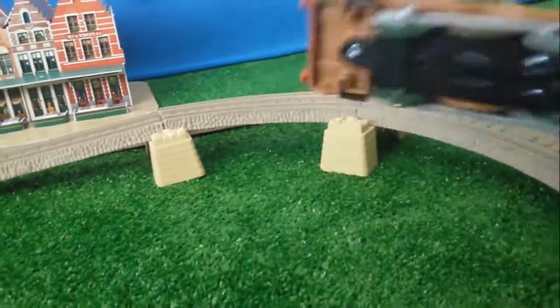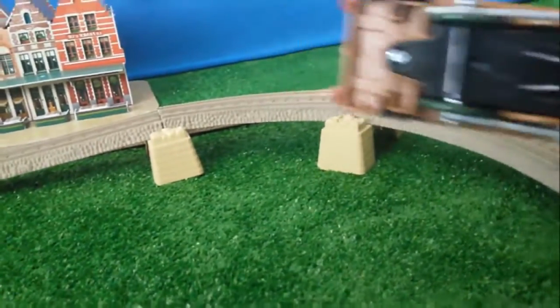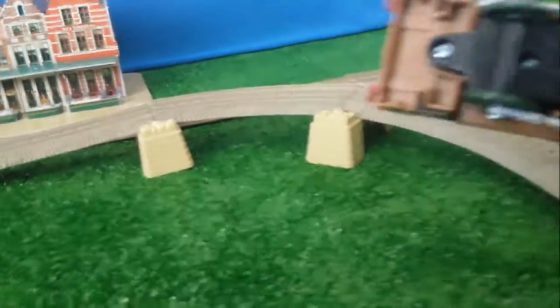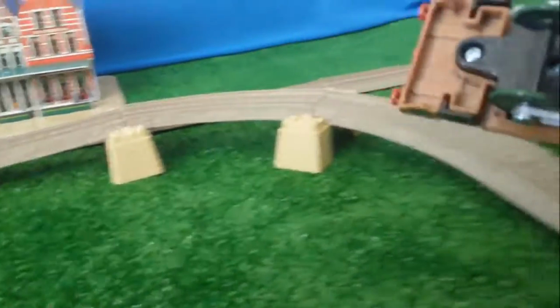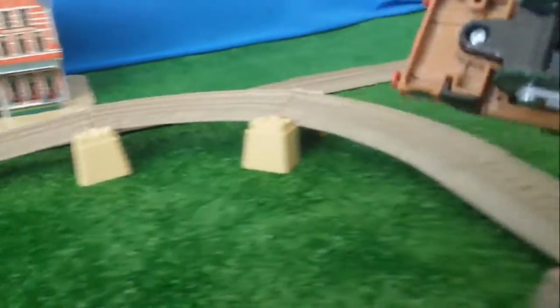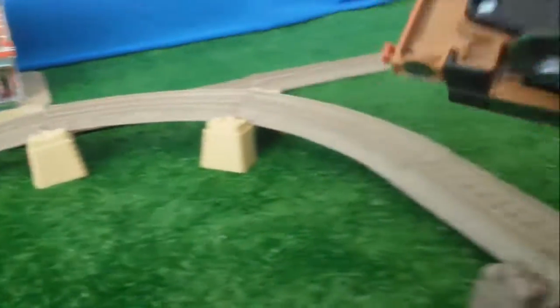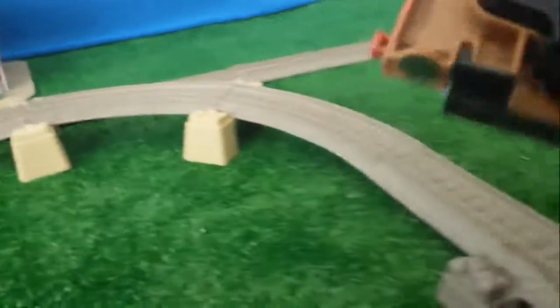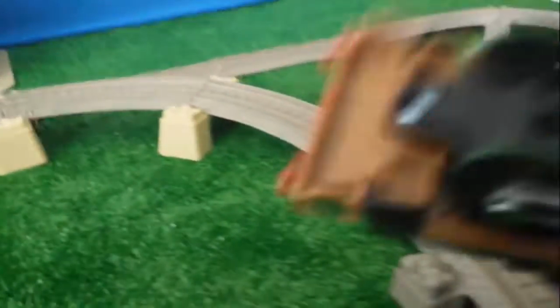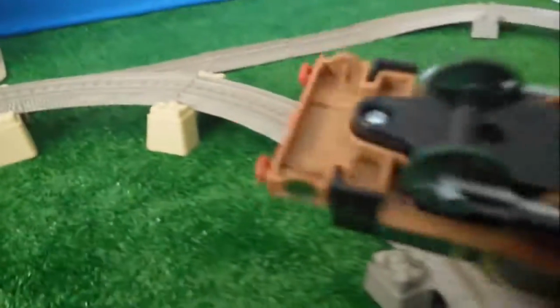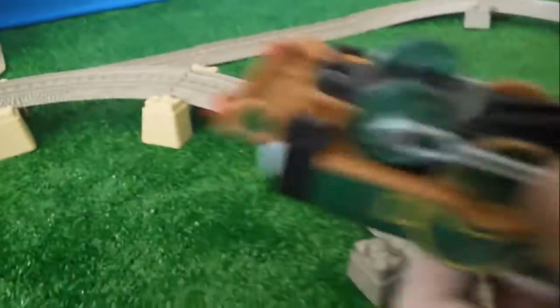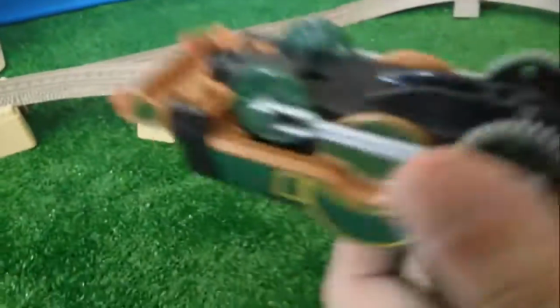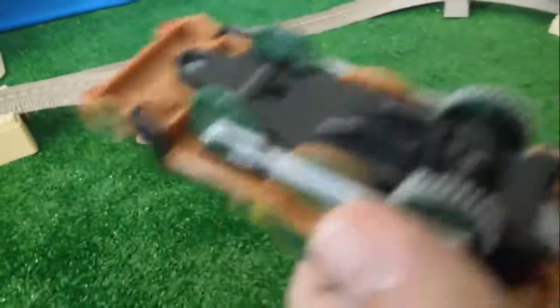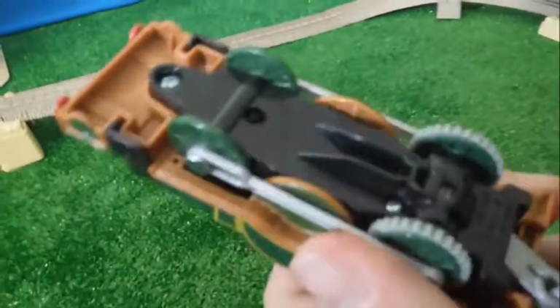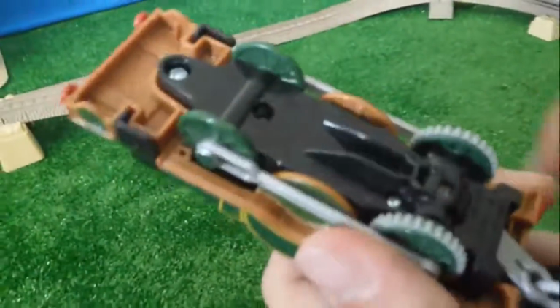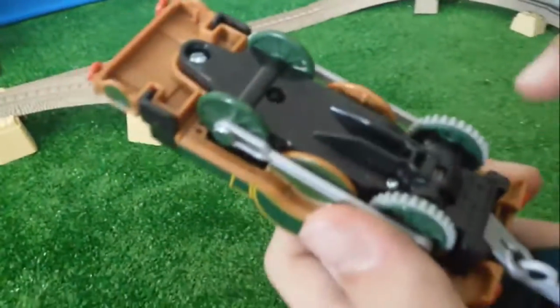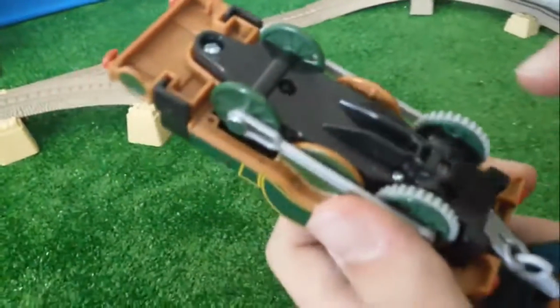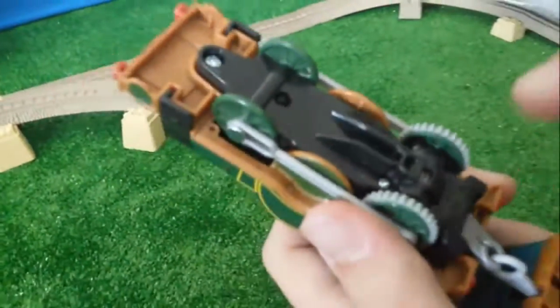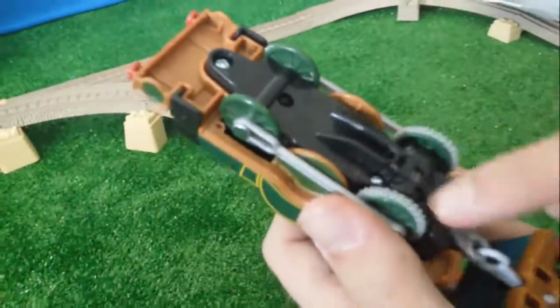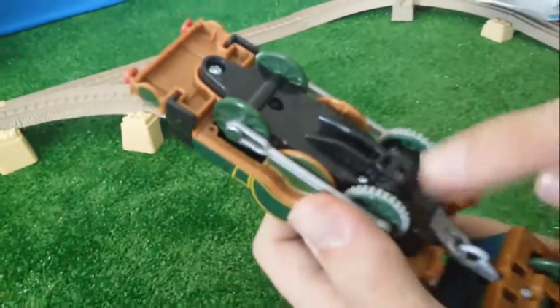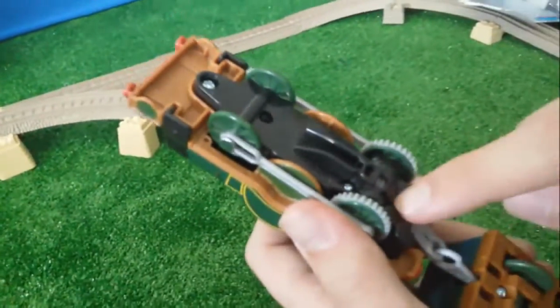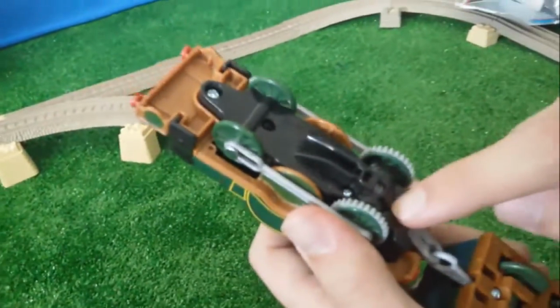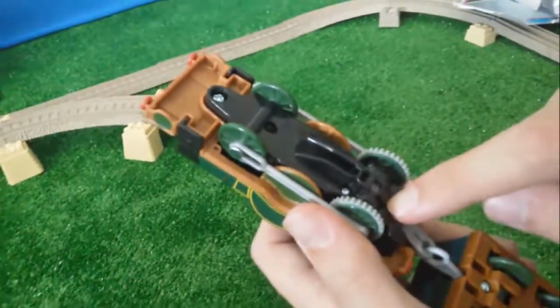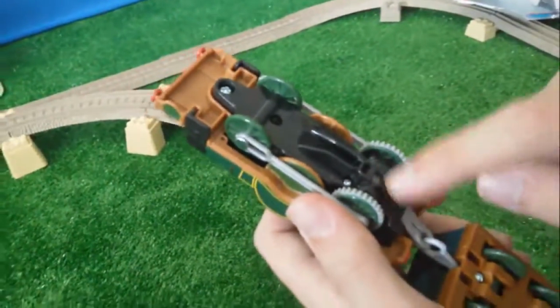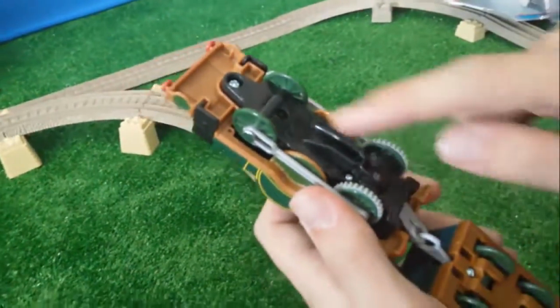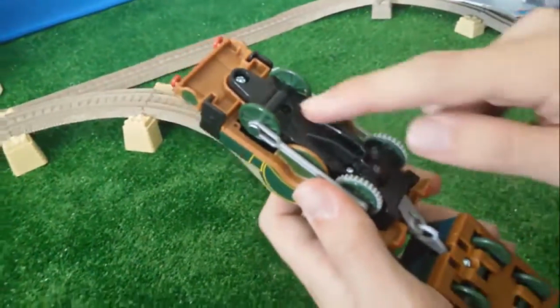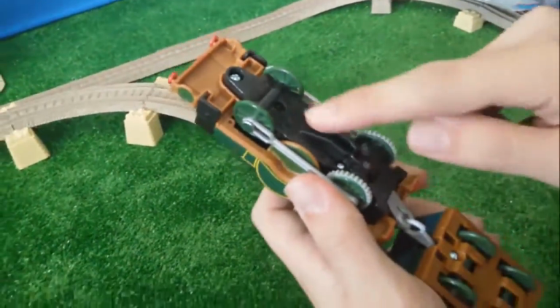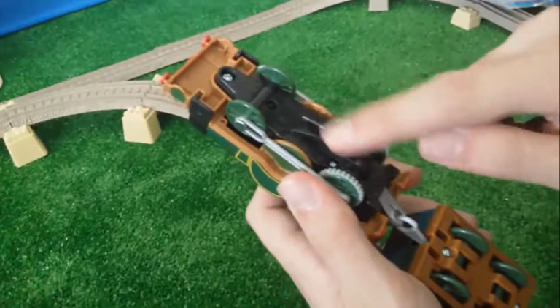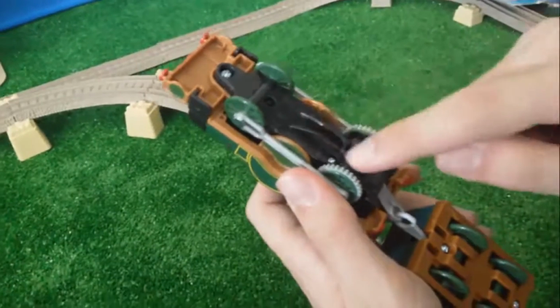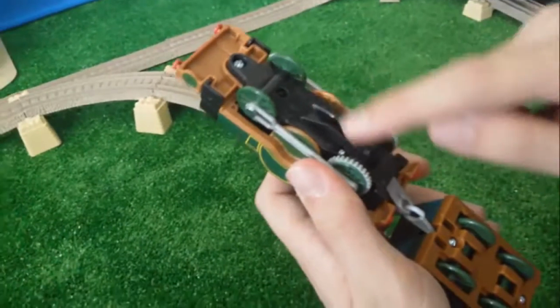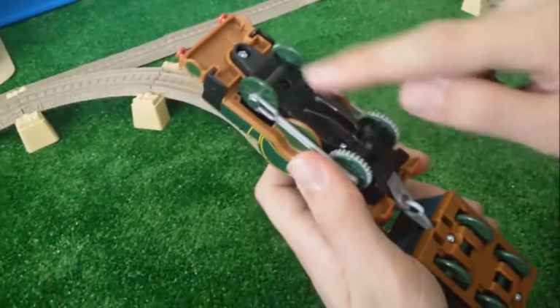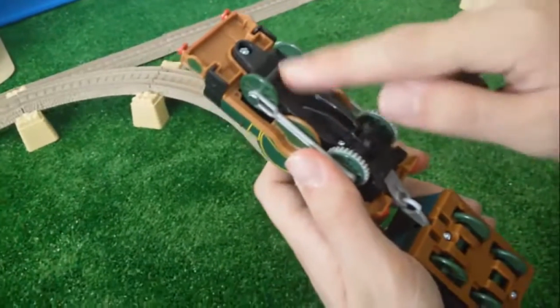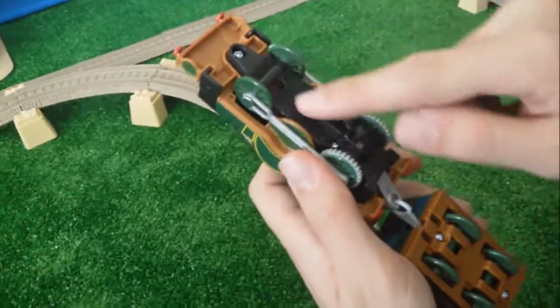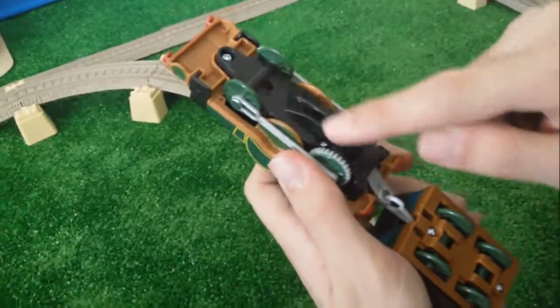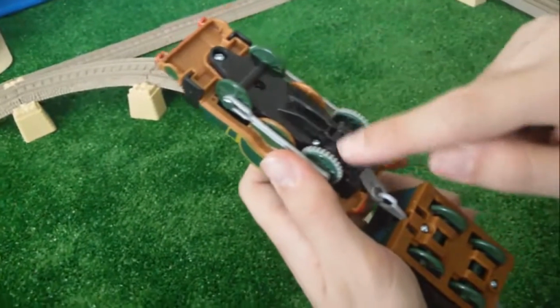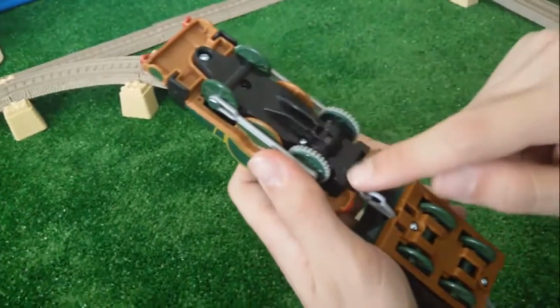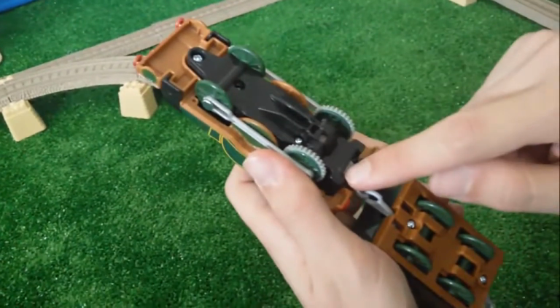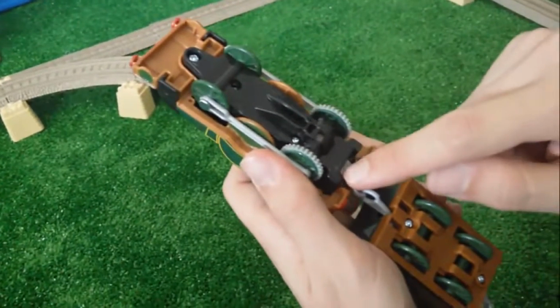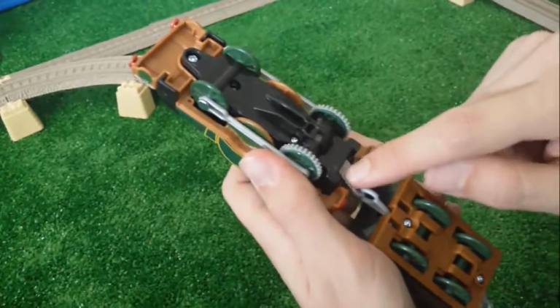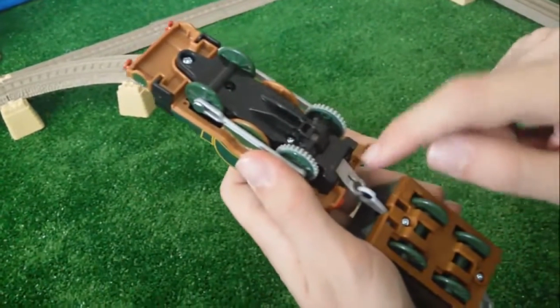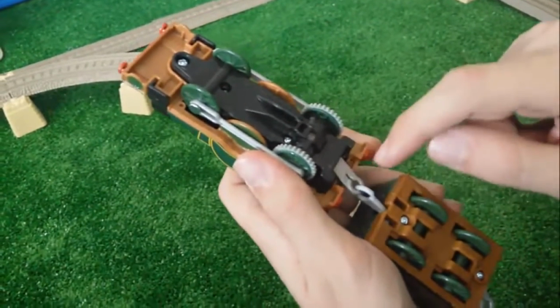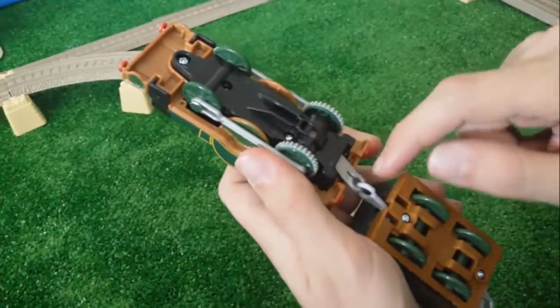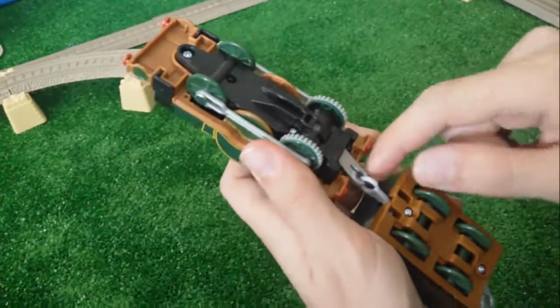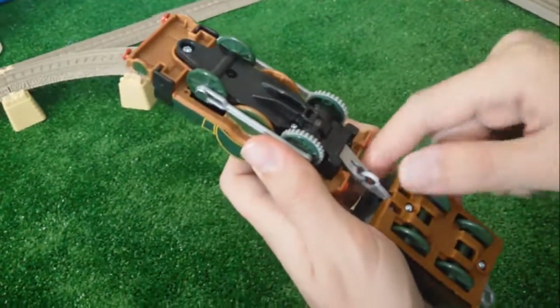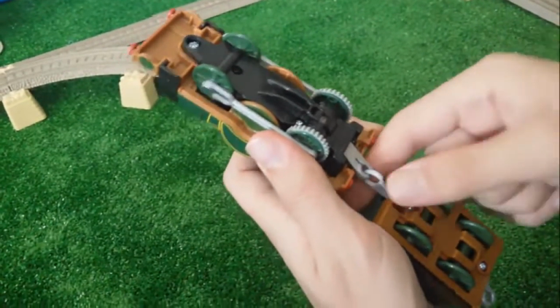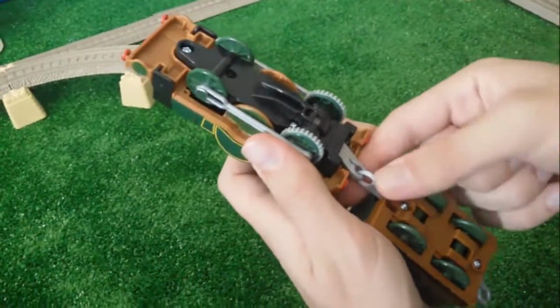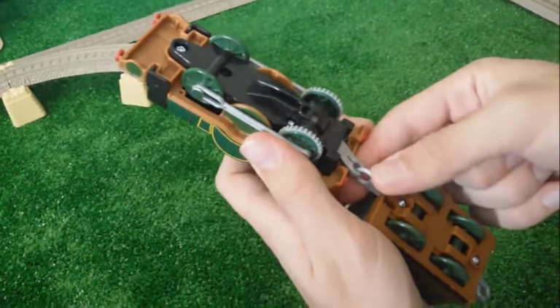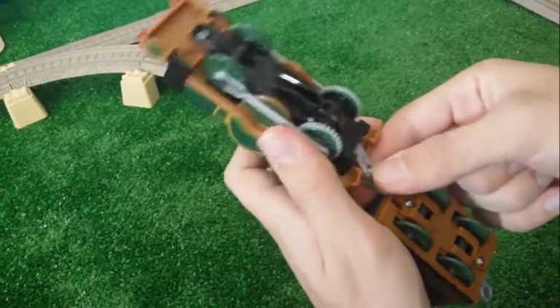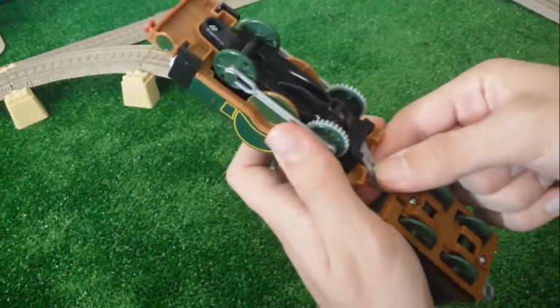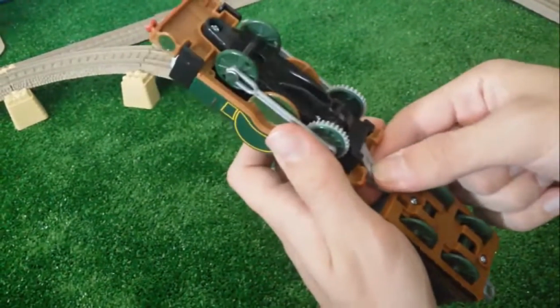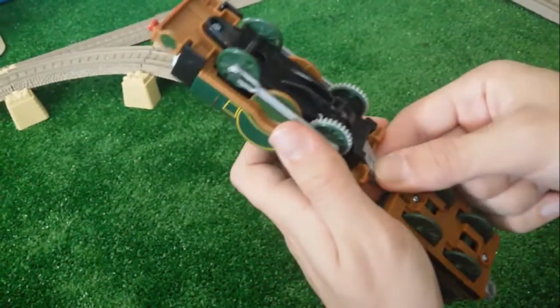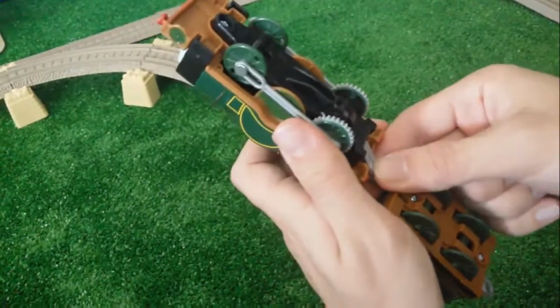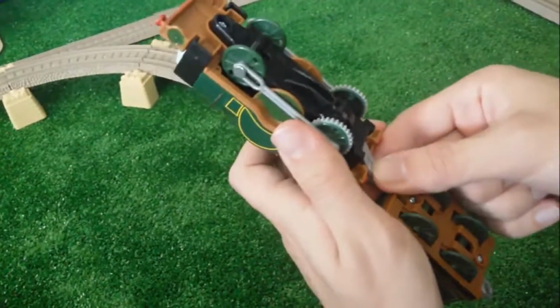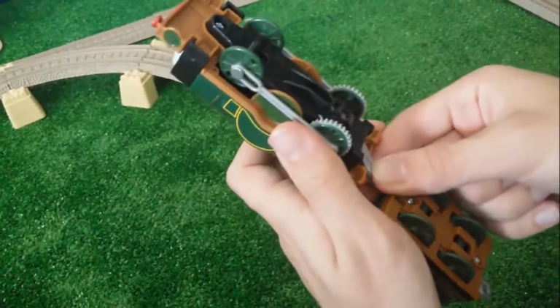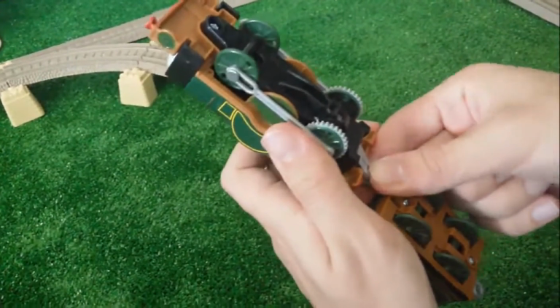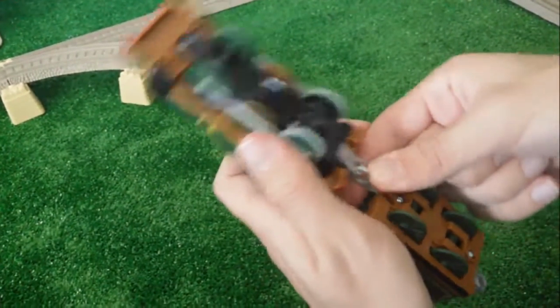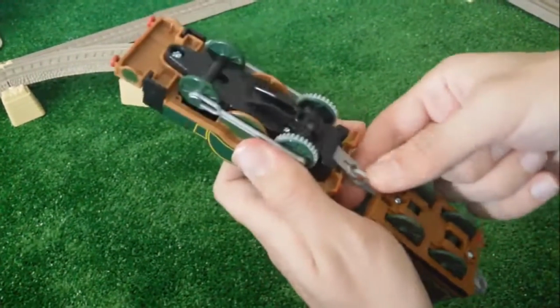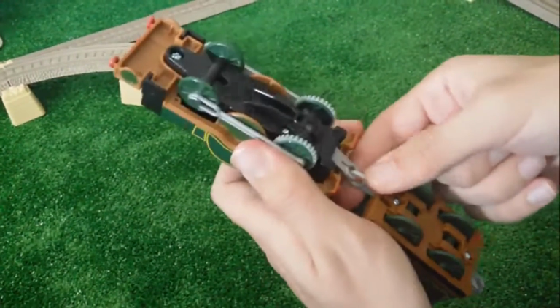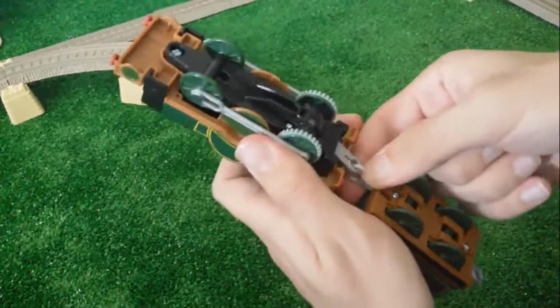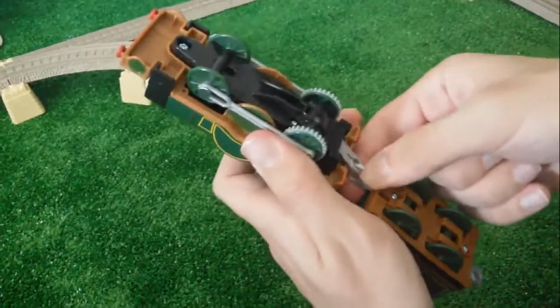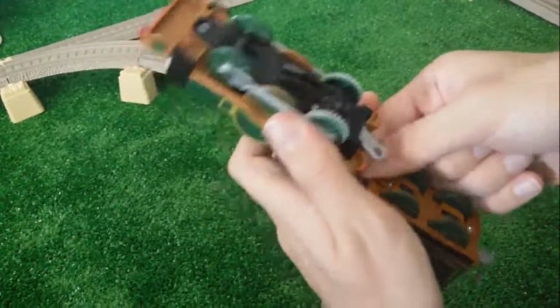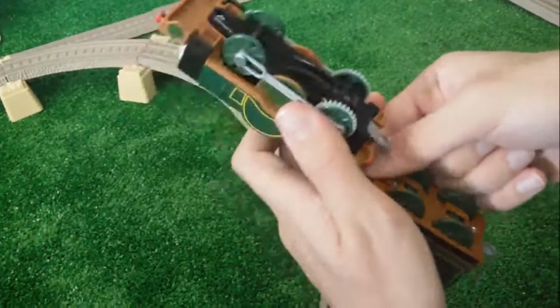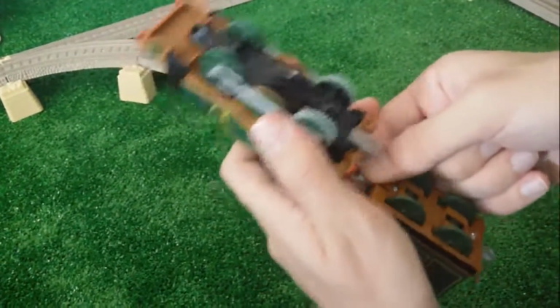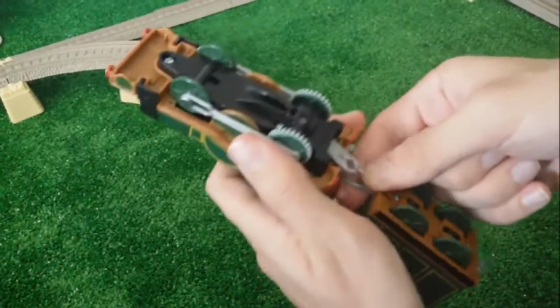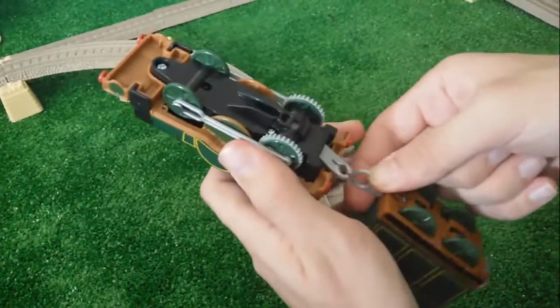But first, you must put some batteries inside it. So we need a screwdriver and two batteries.